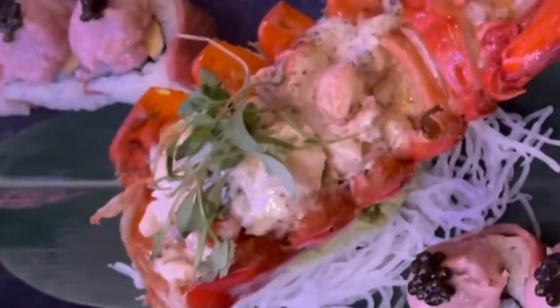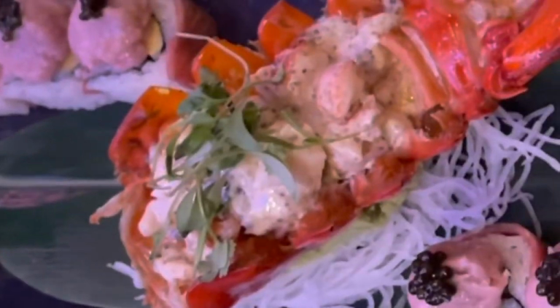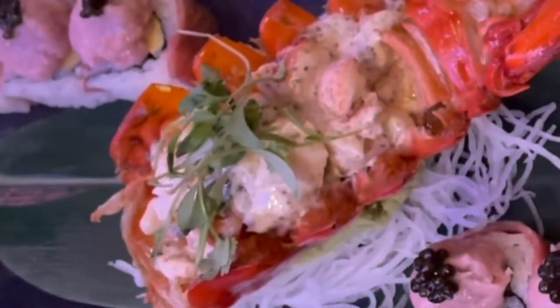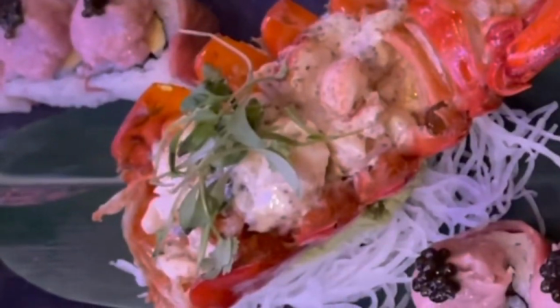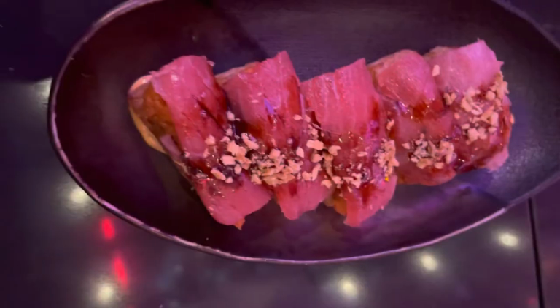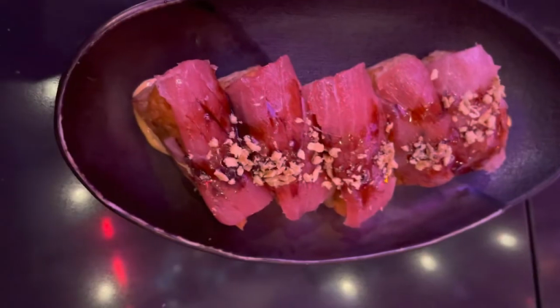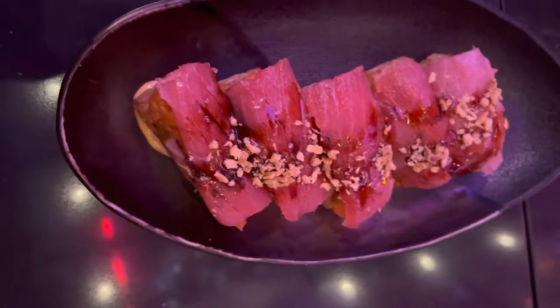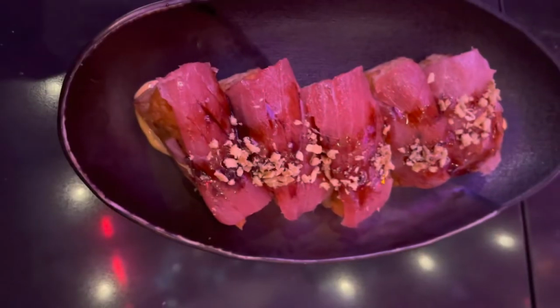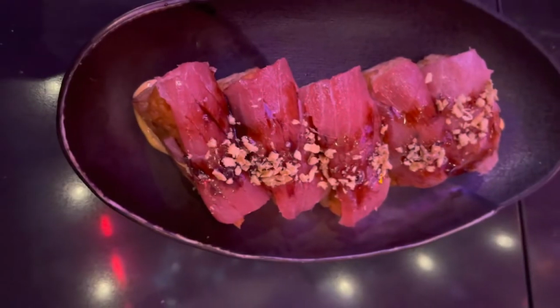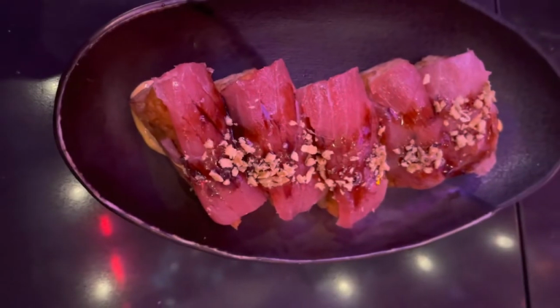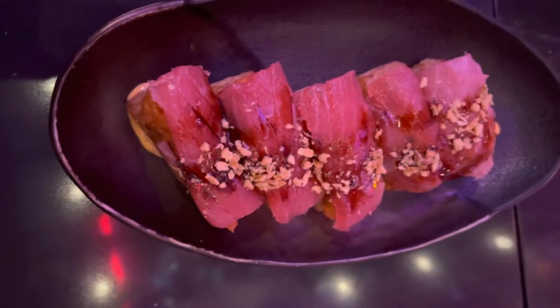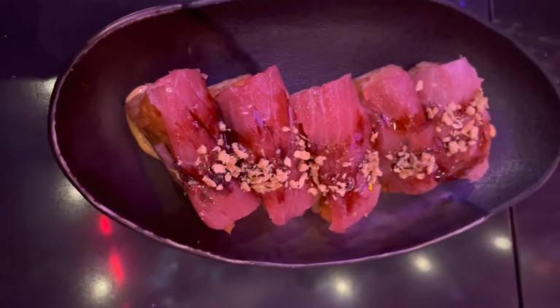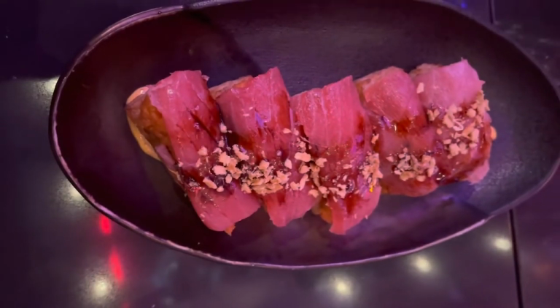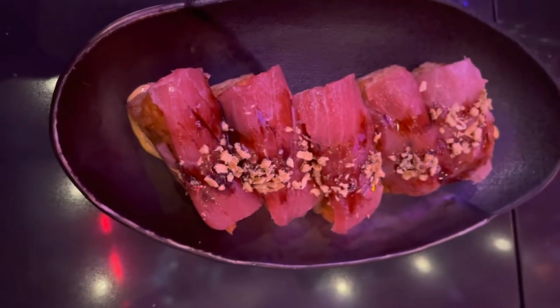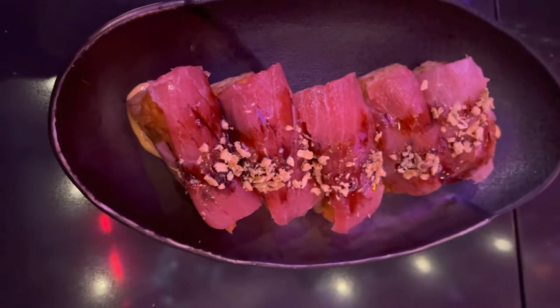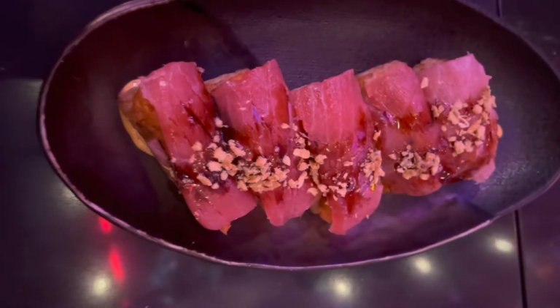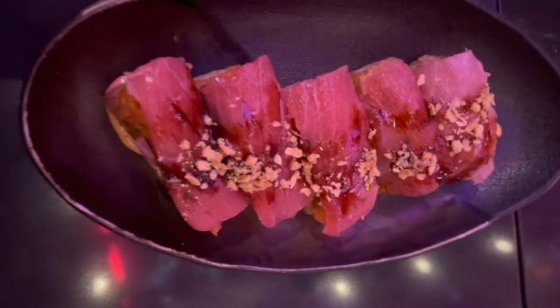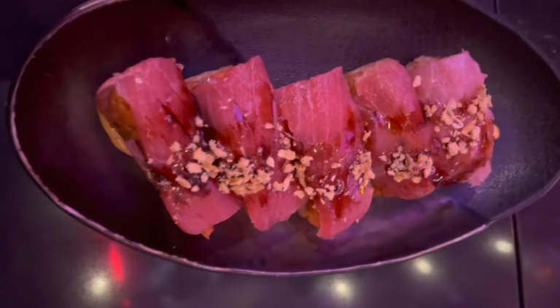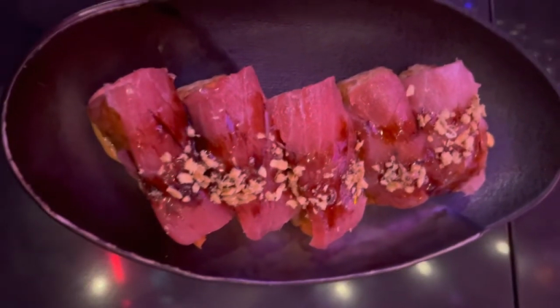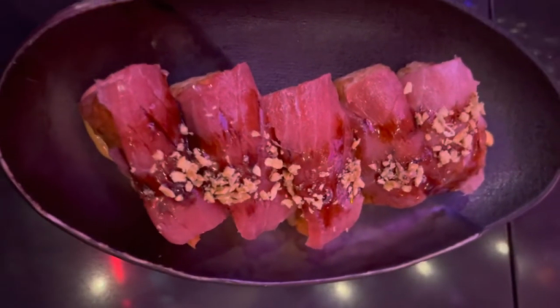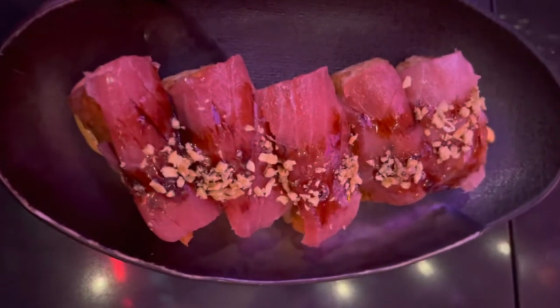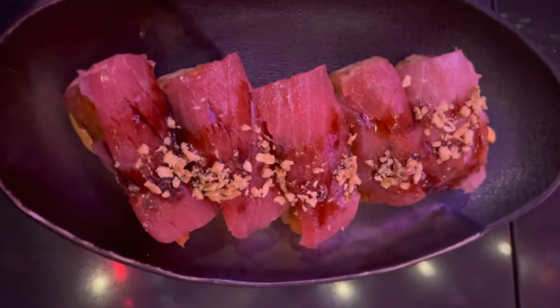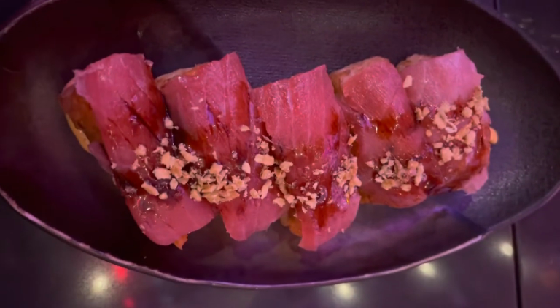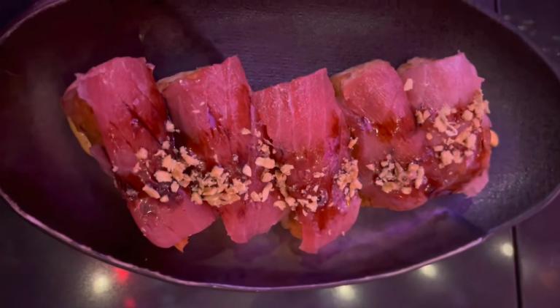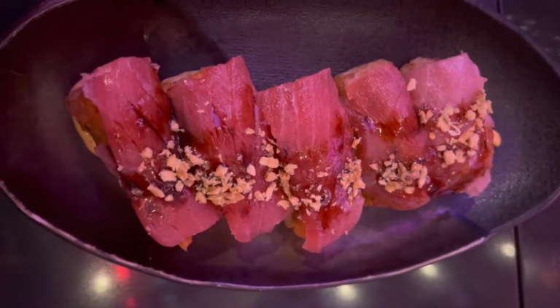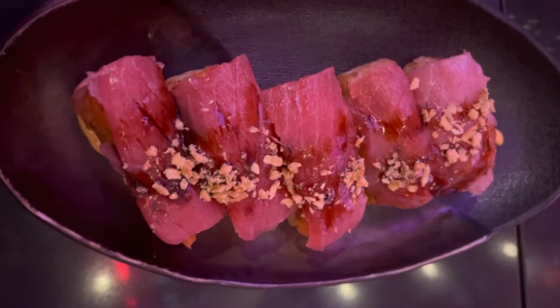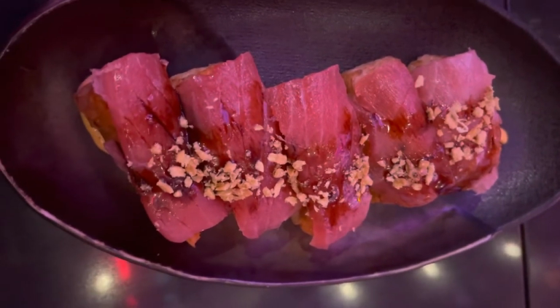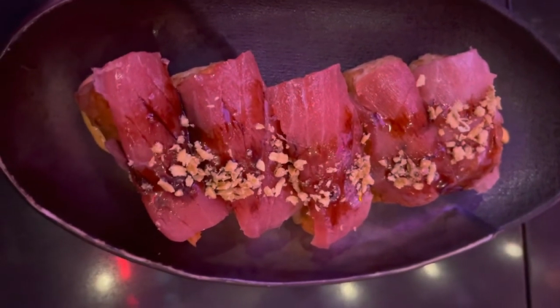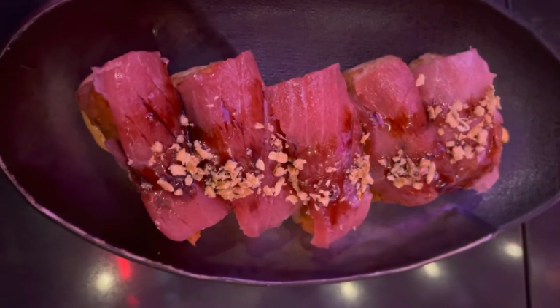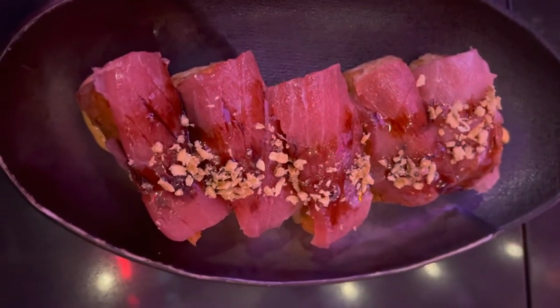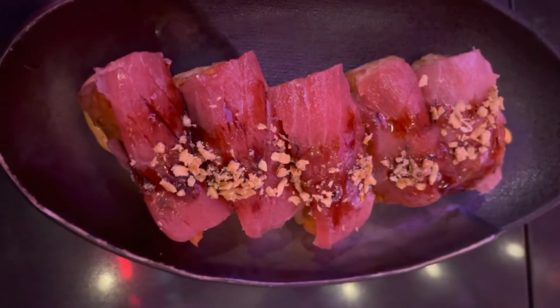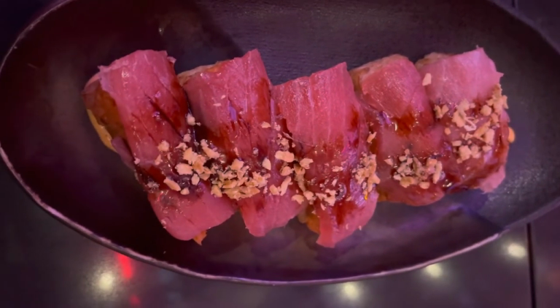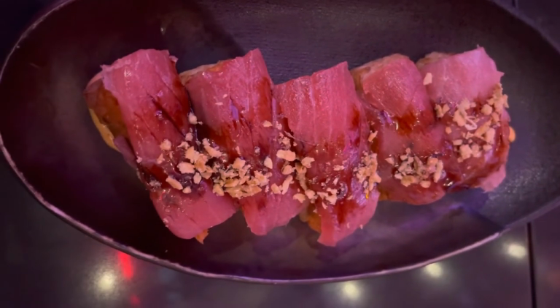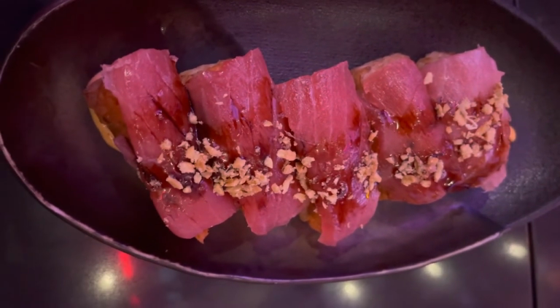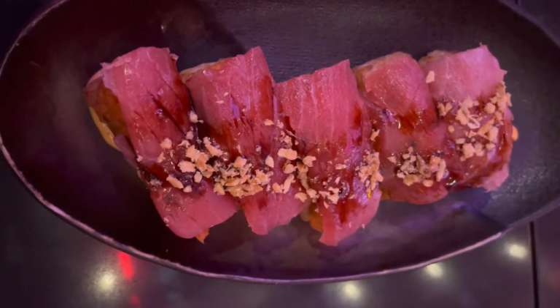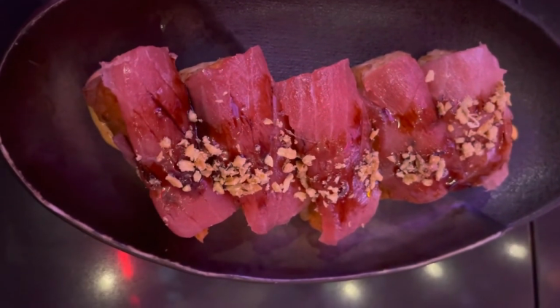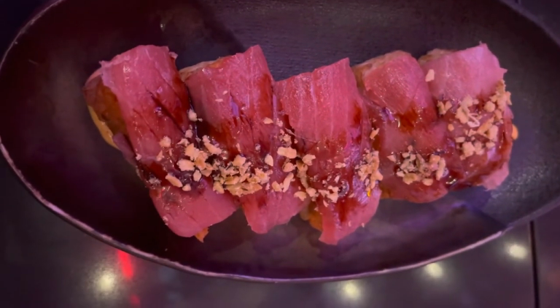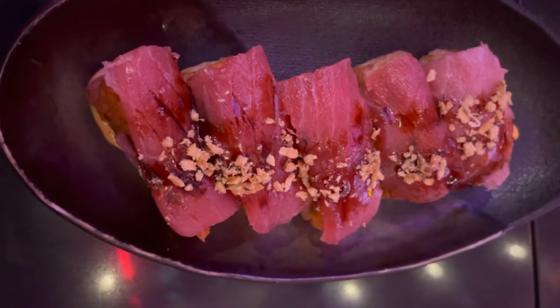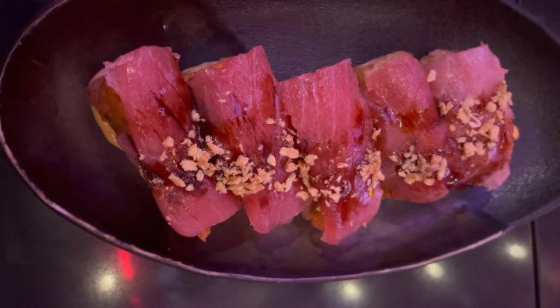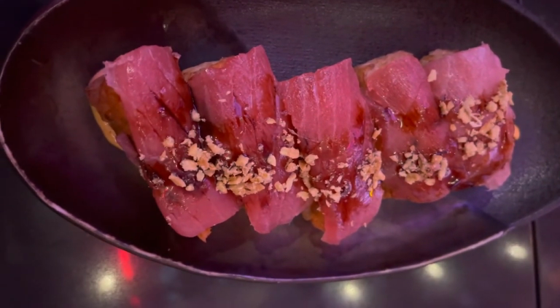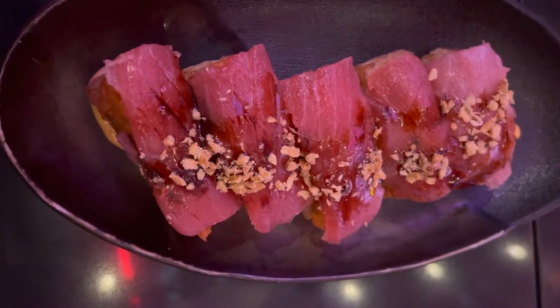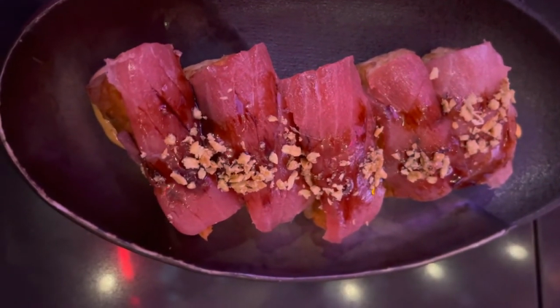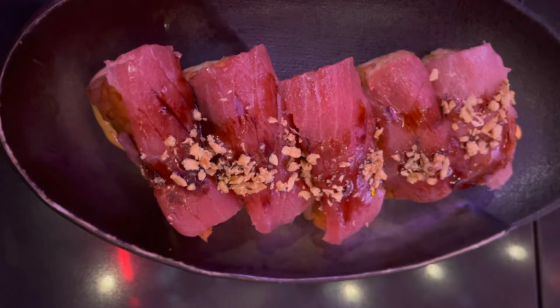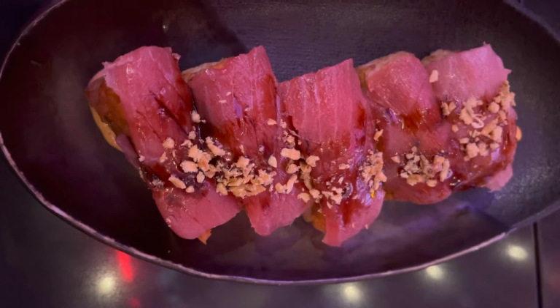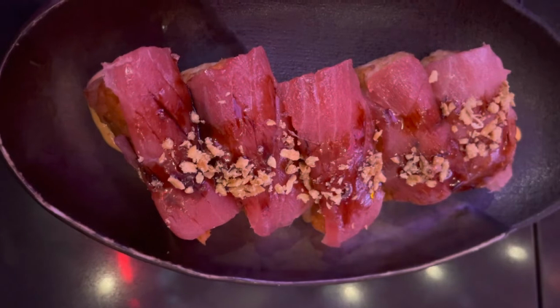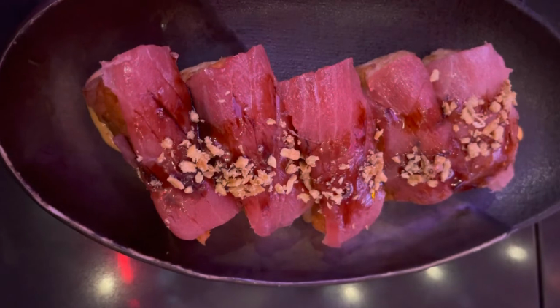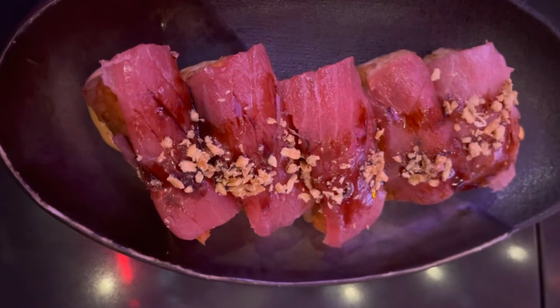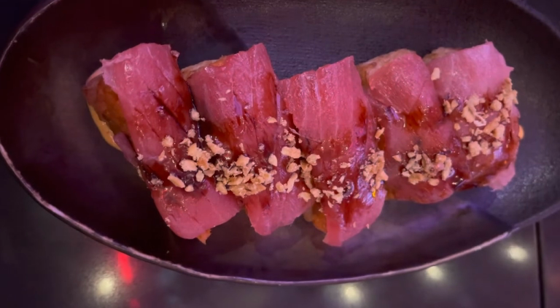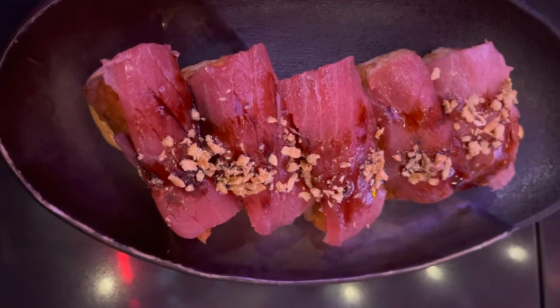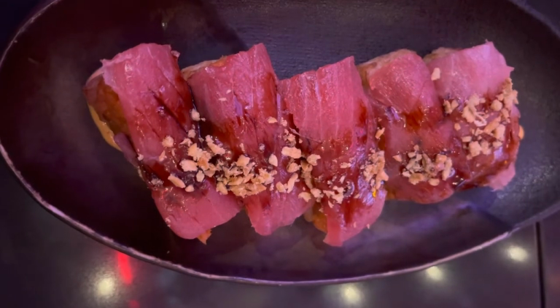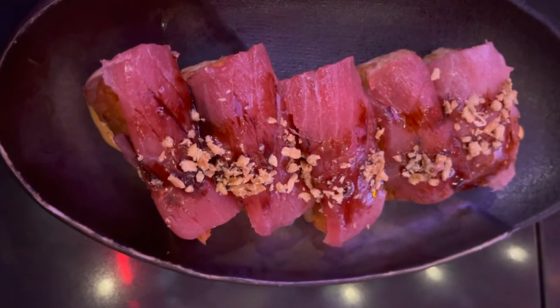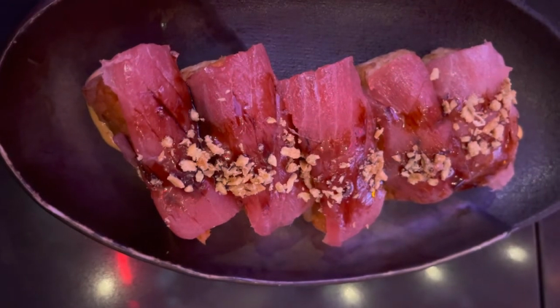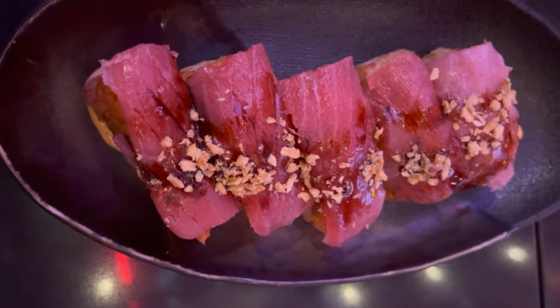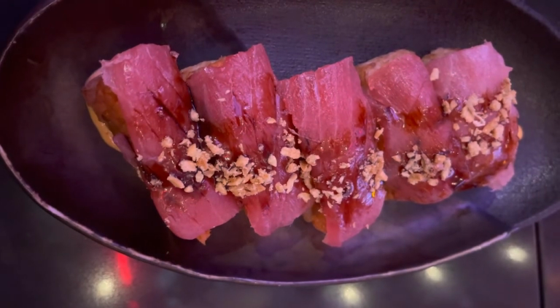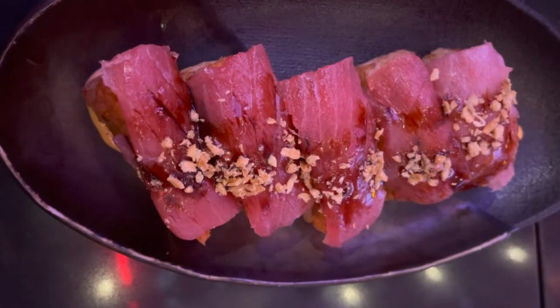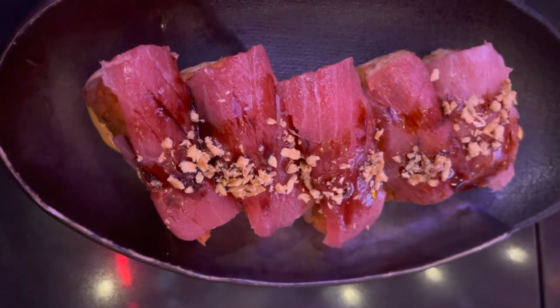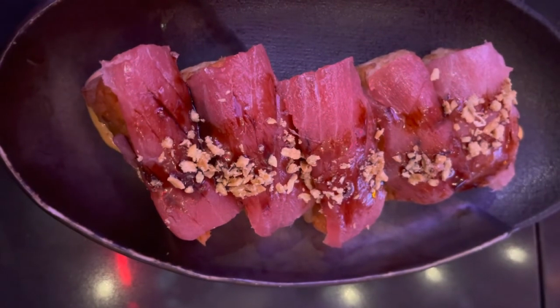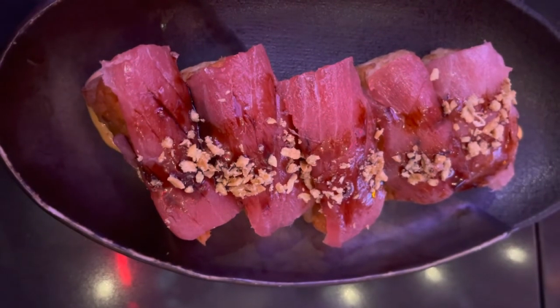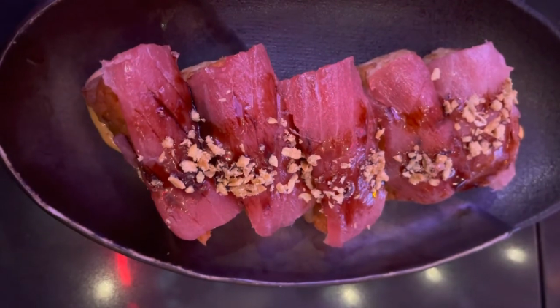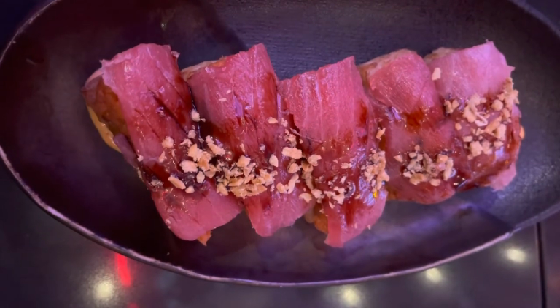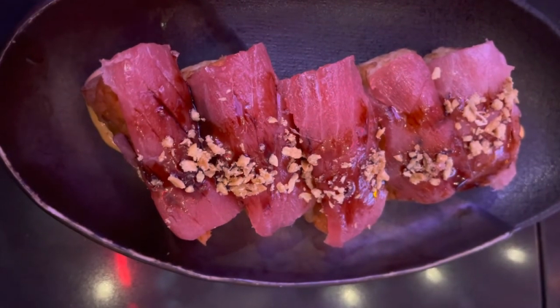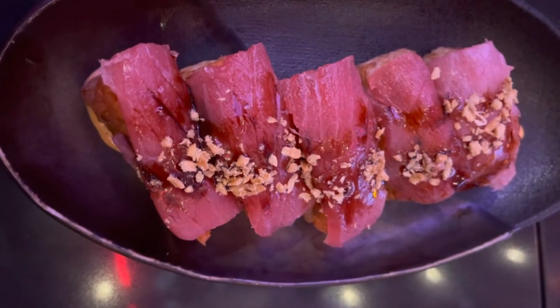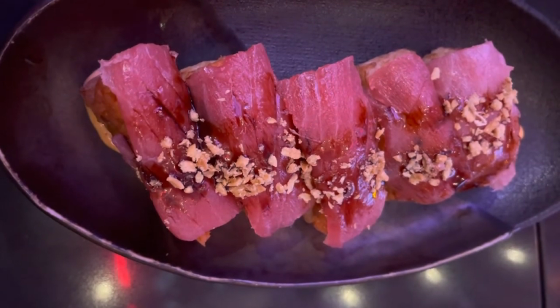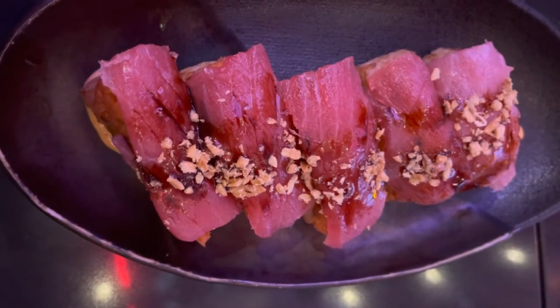This is our crispy tuna. We got gluten-free tuna sashimi, spicy tuna on crispy rice, with a little bit of sweet soy and spicy mayo.